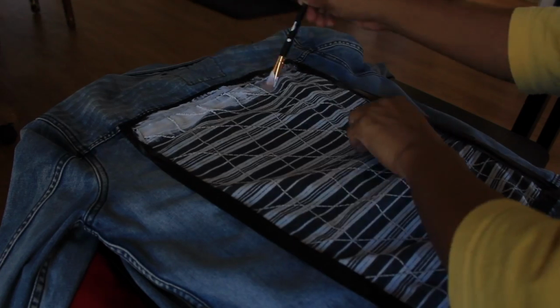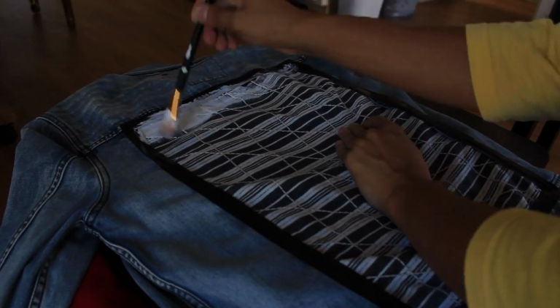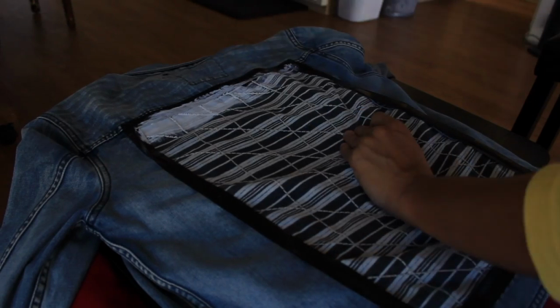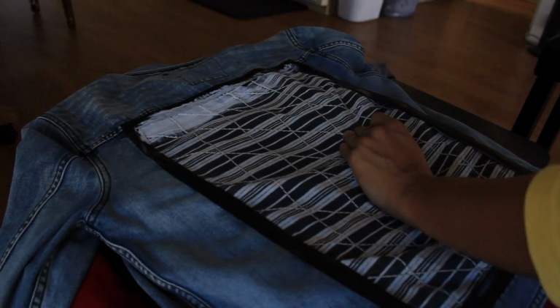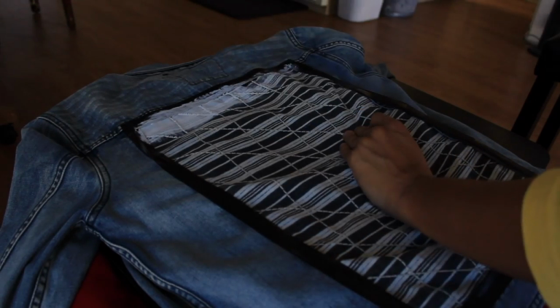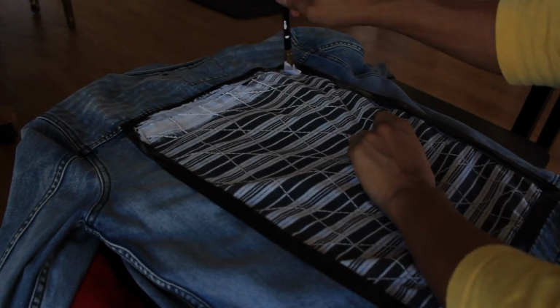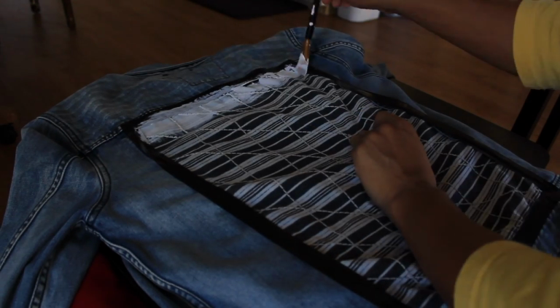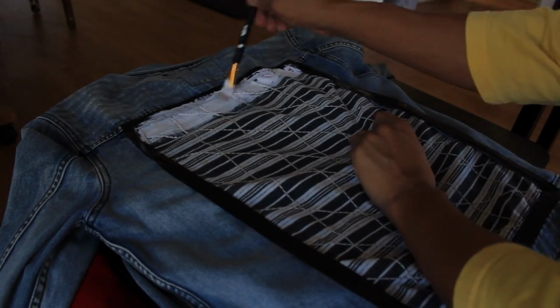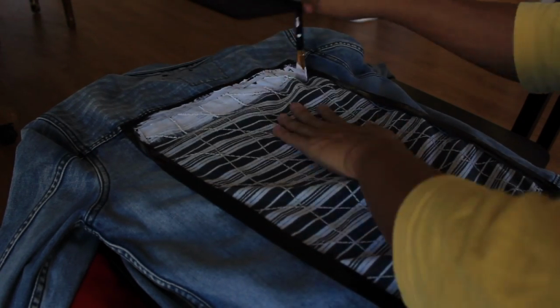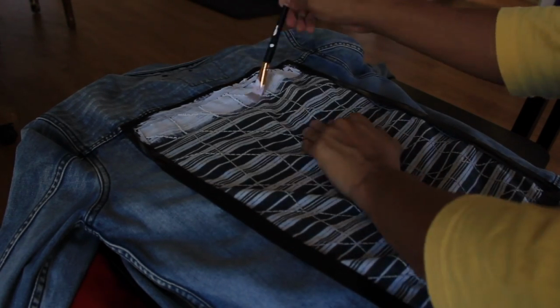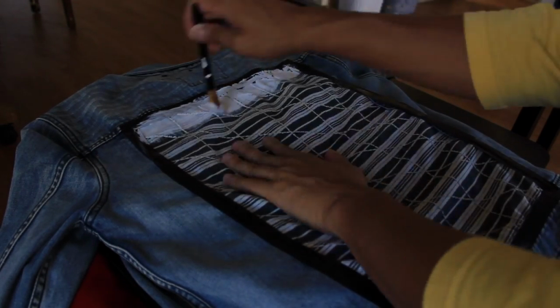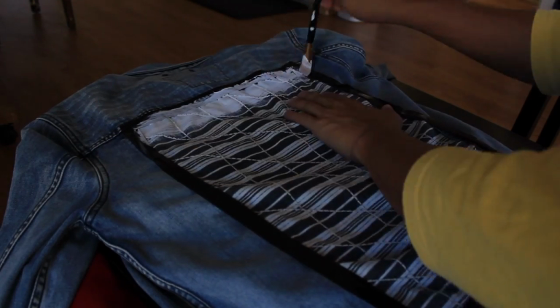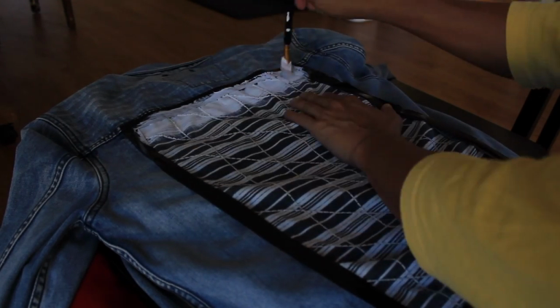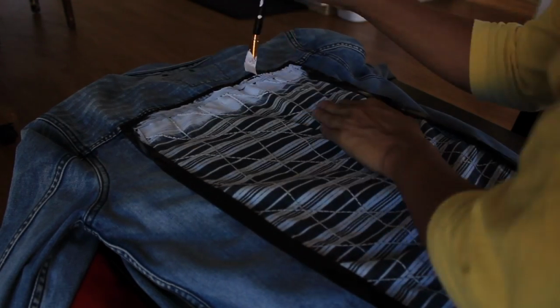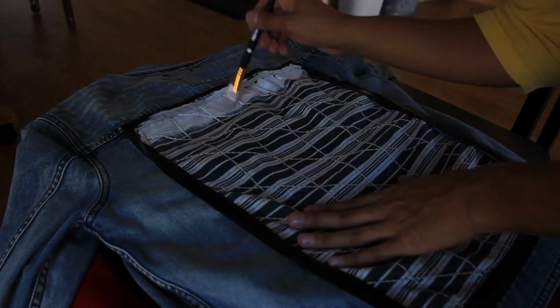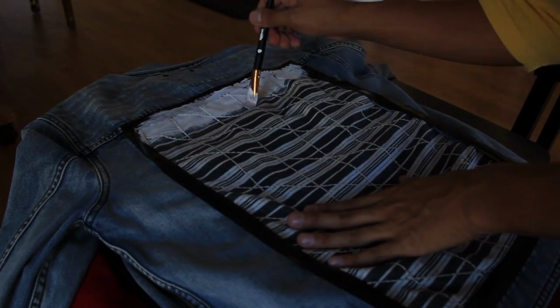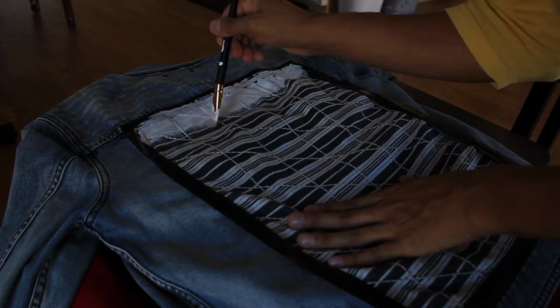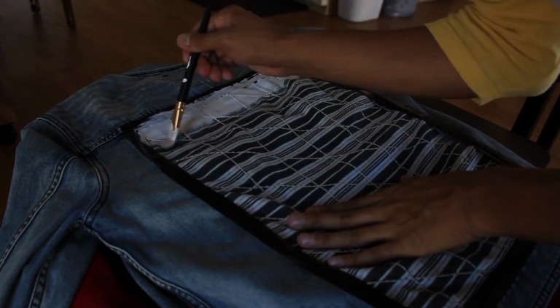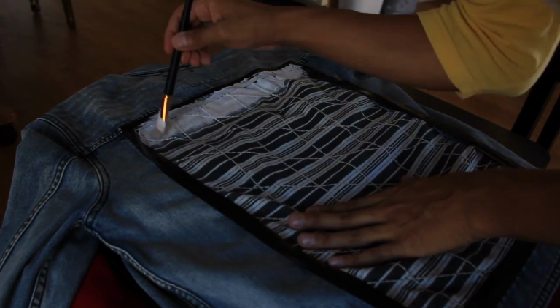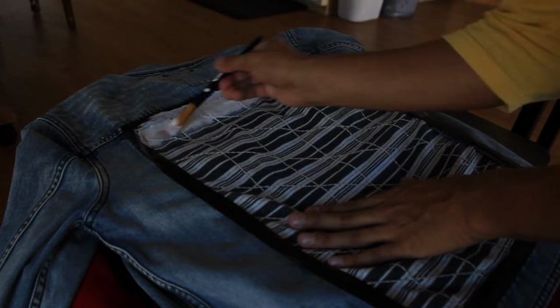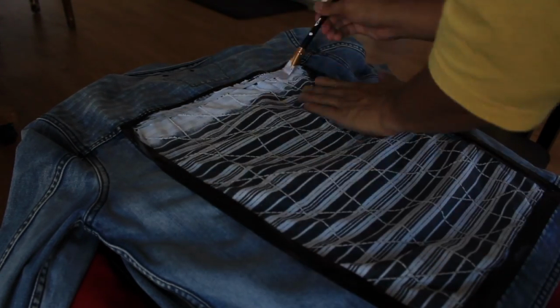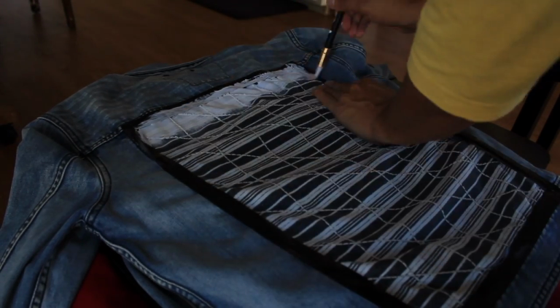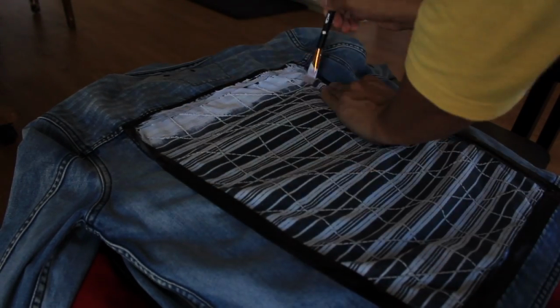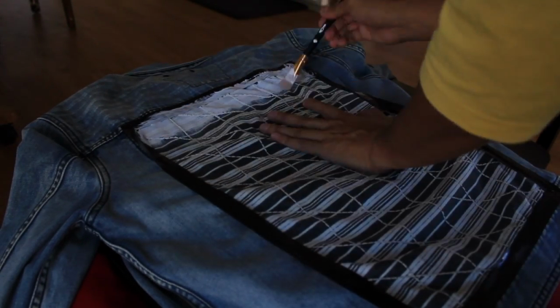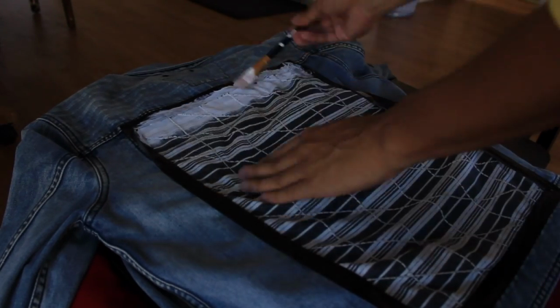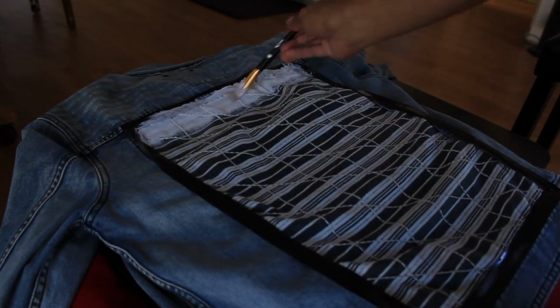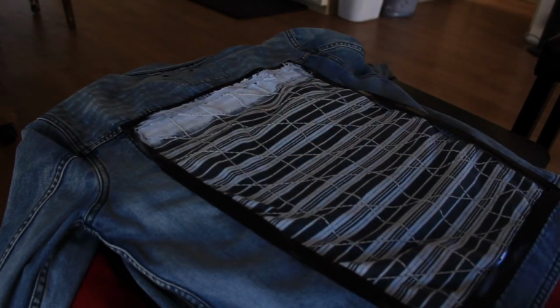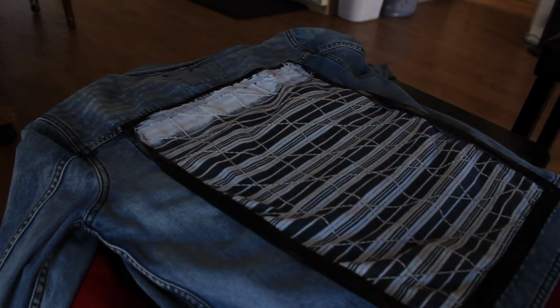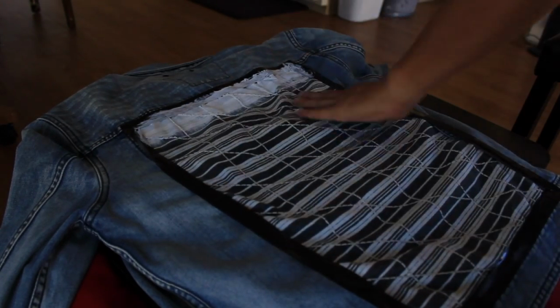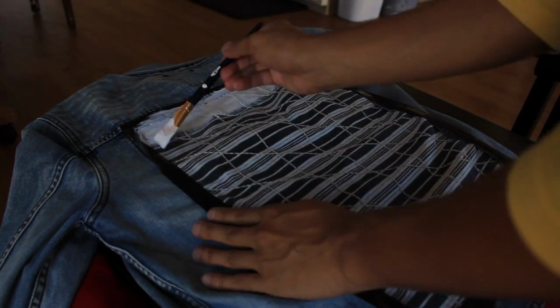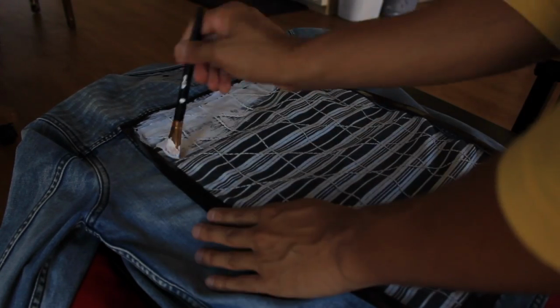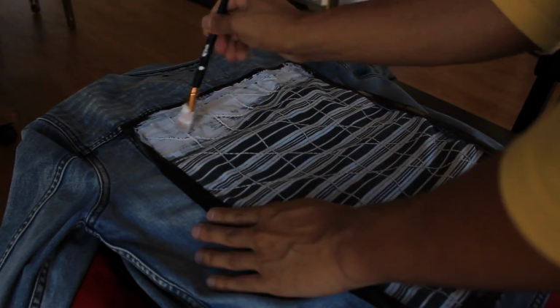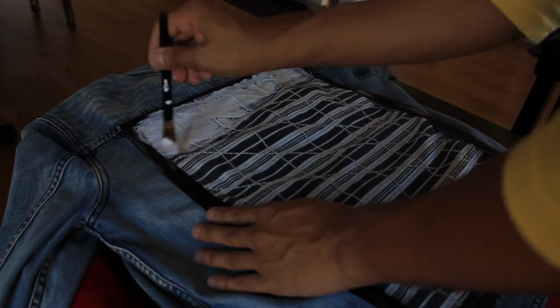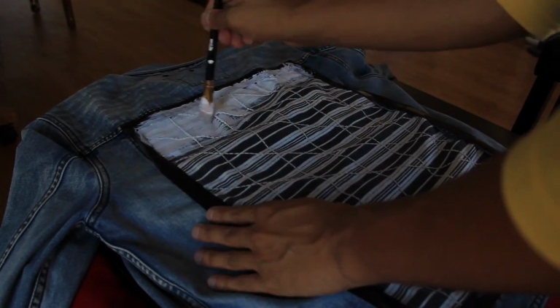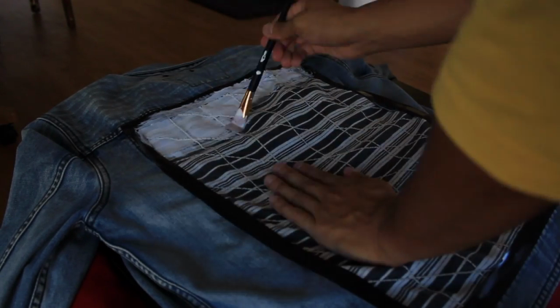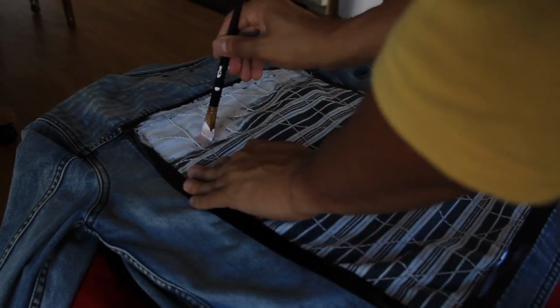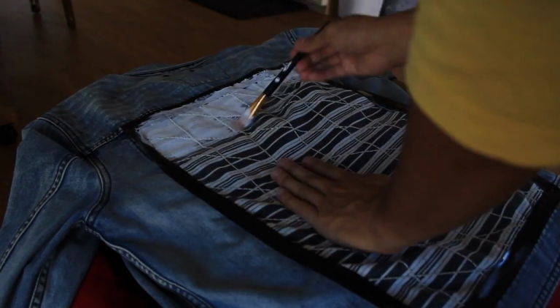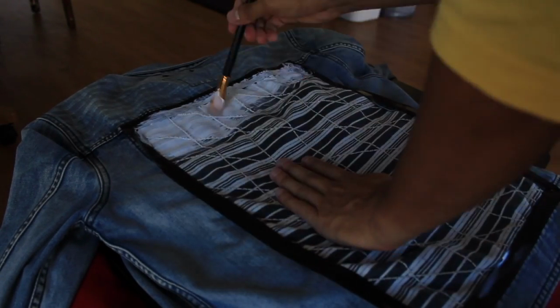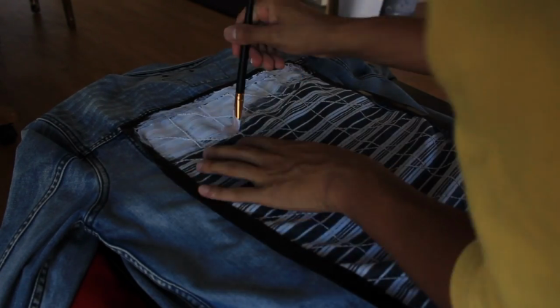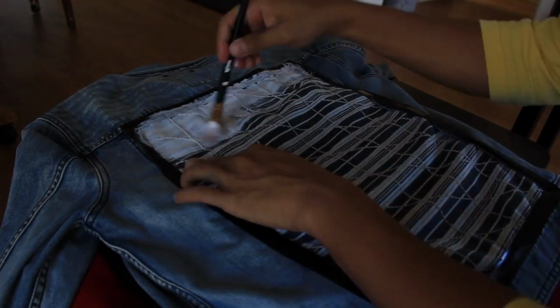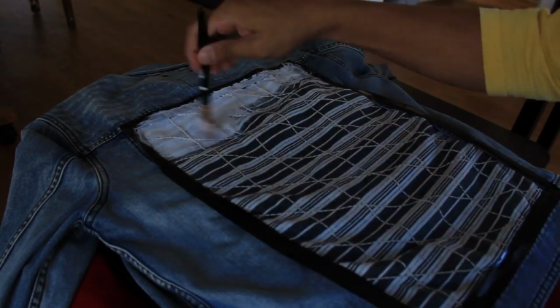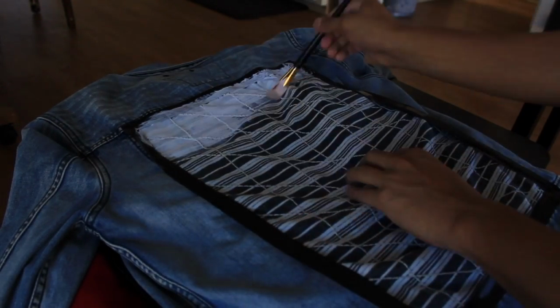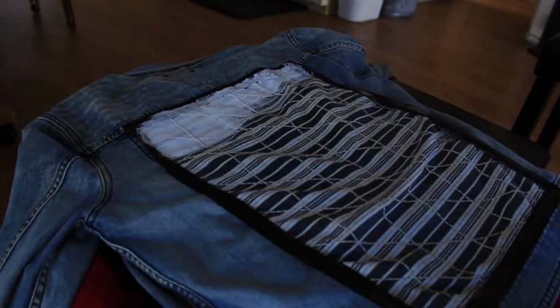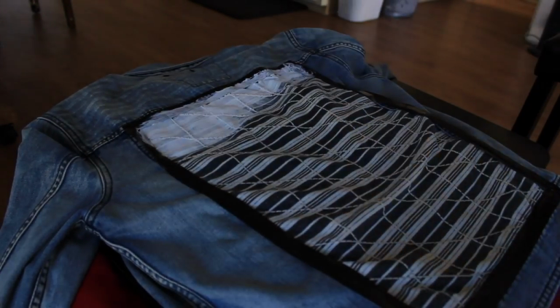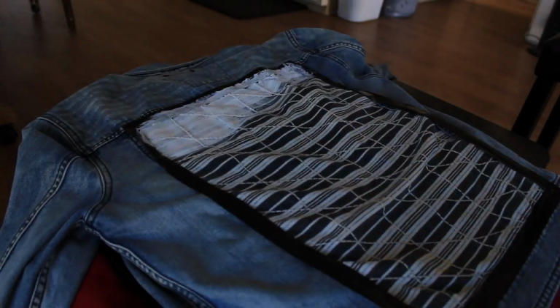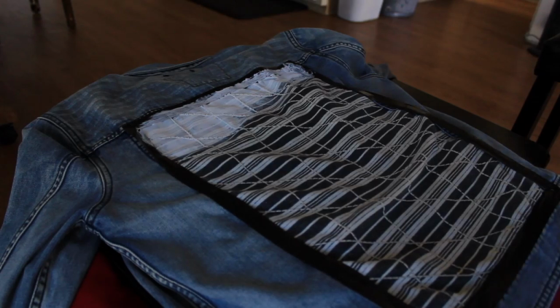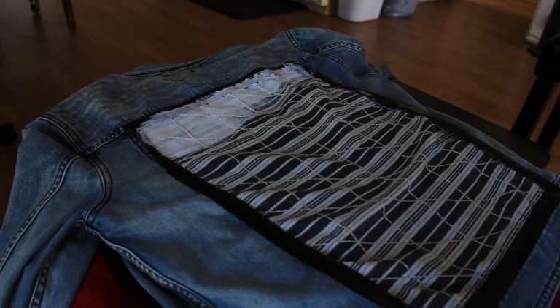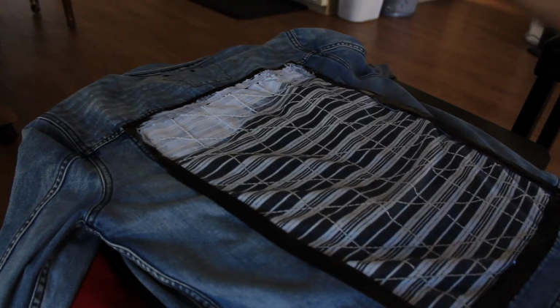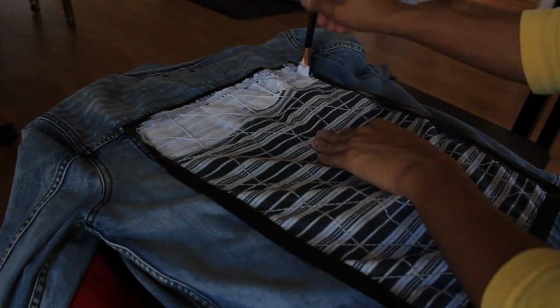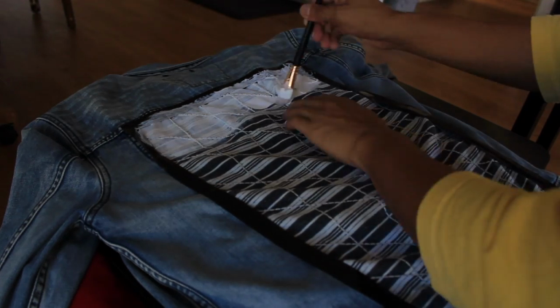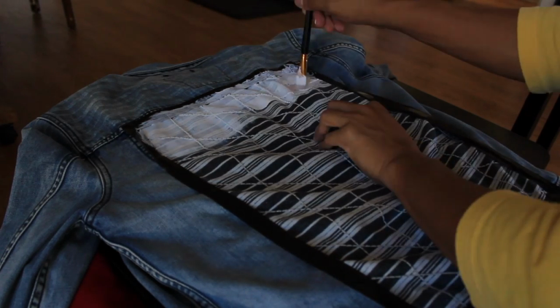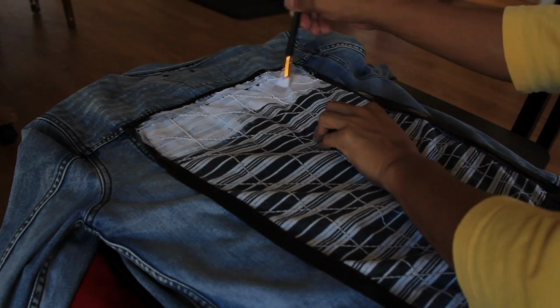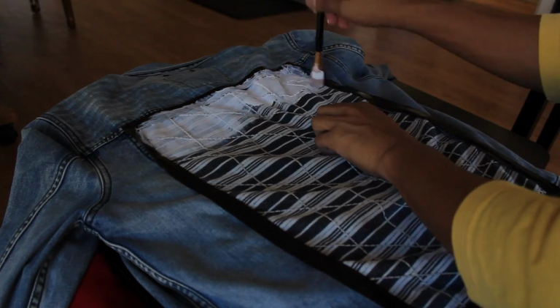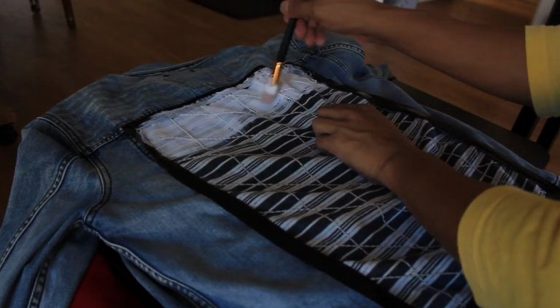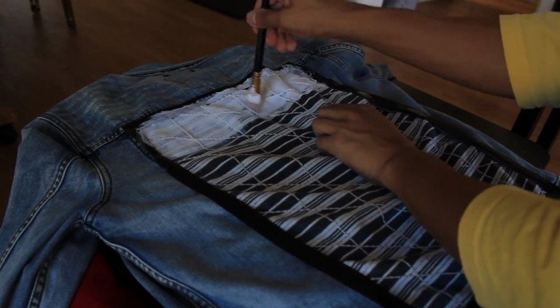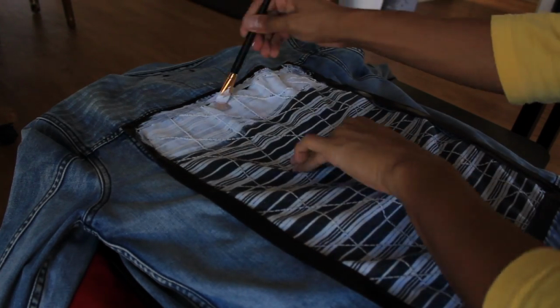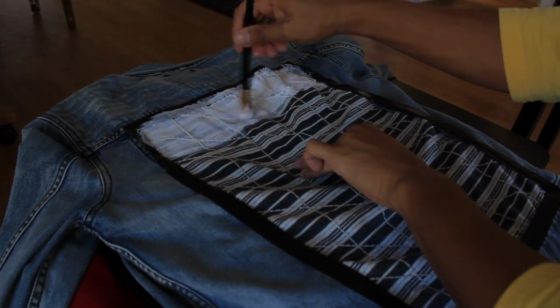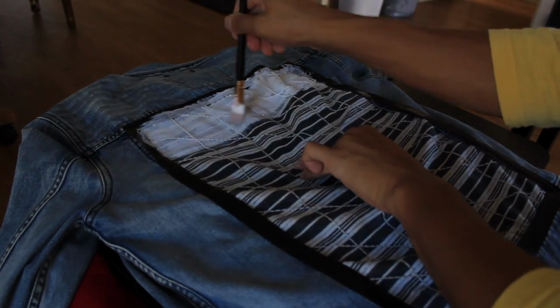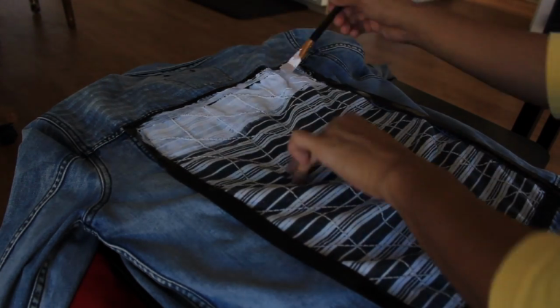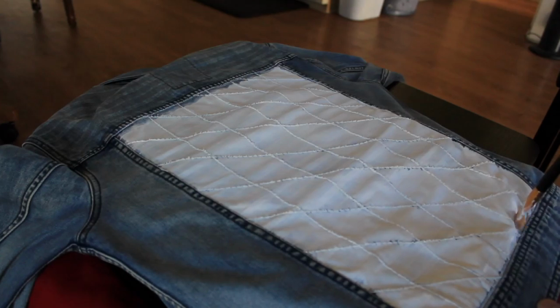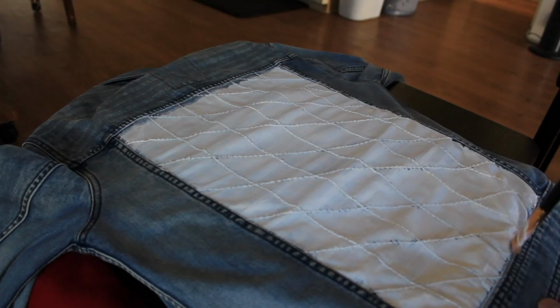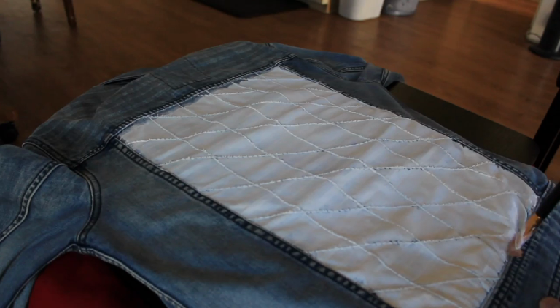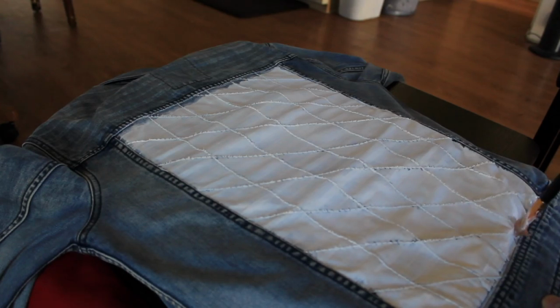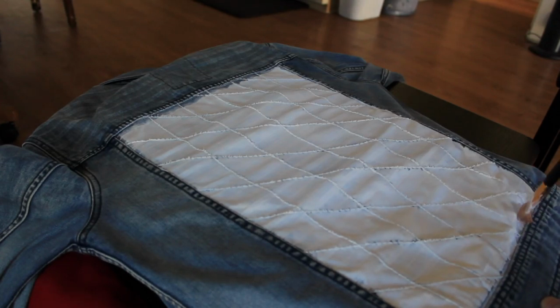First I painted the entire back square space white using a strong flat brush so I can have a clear coat canvas to draw my design.